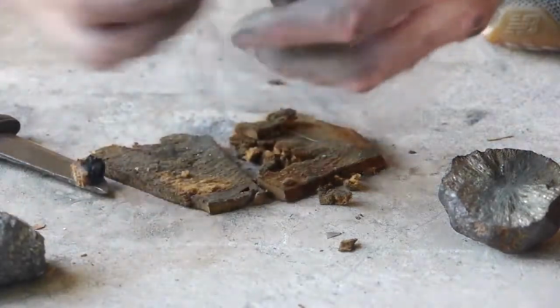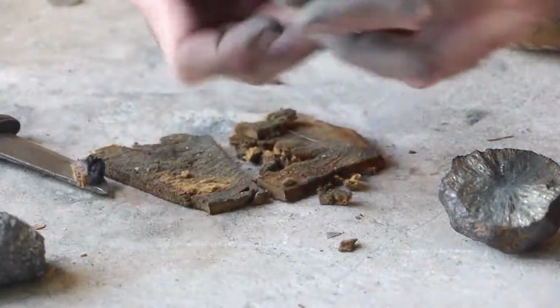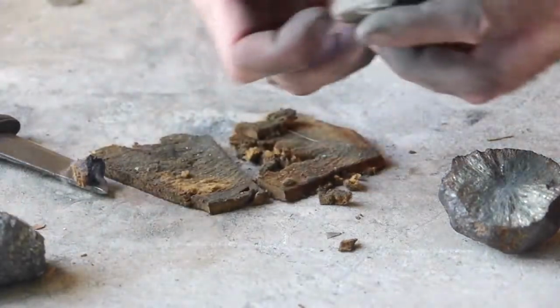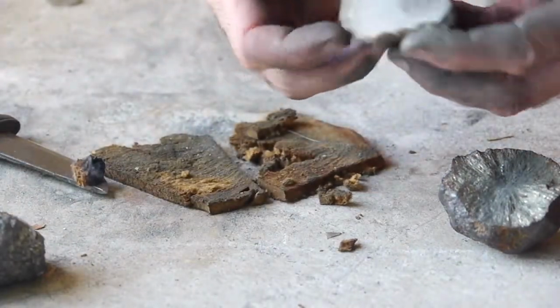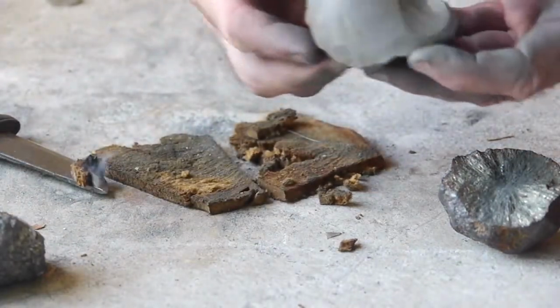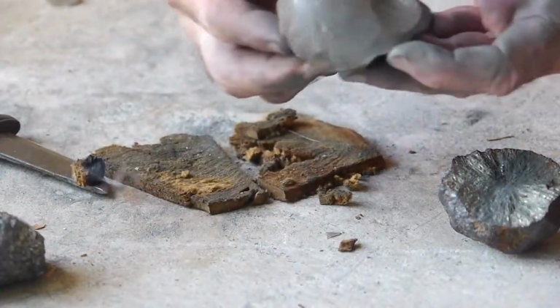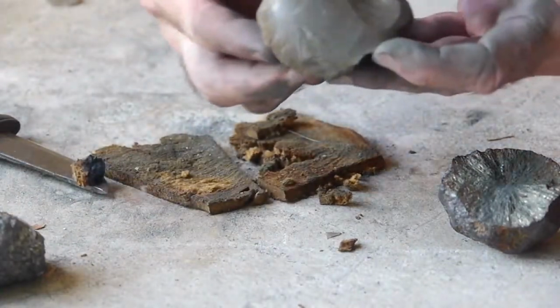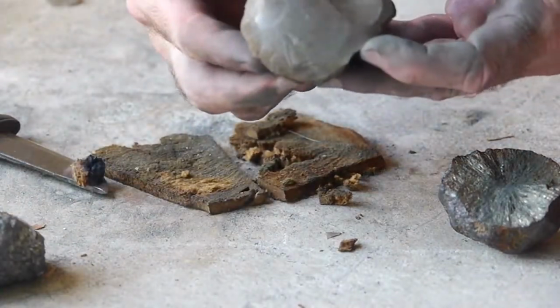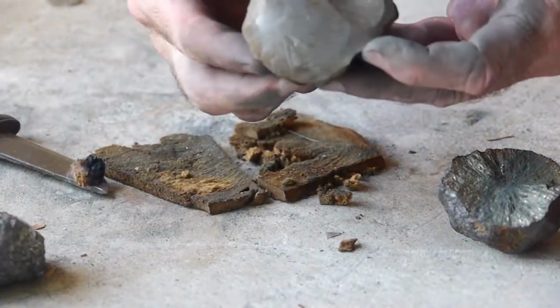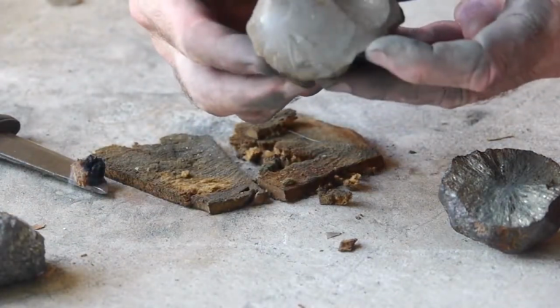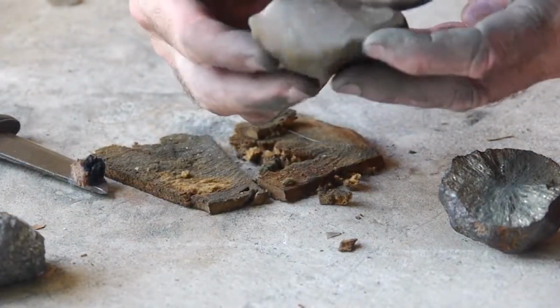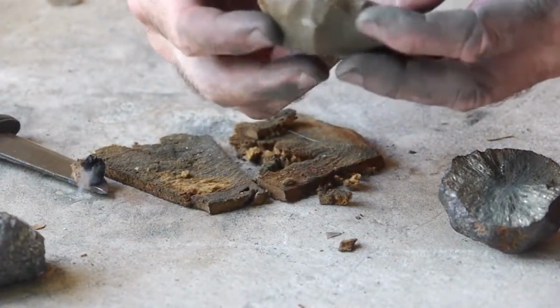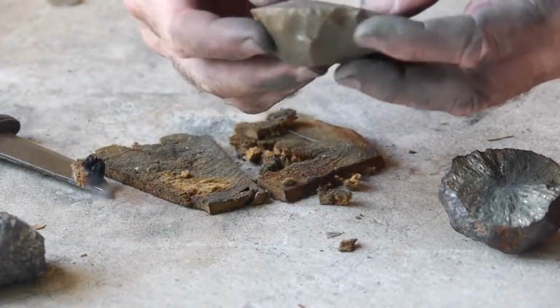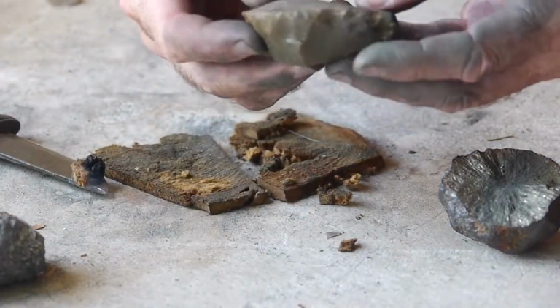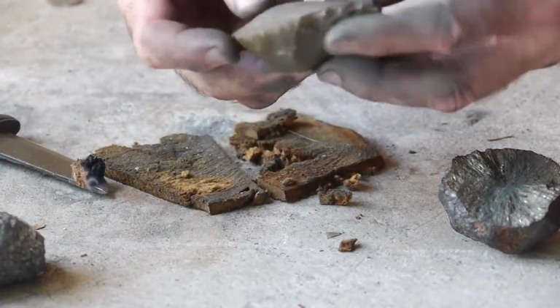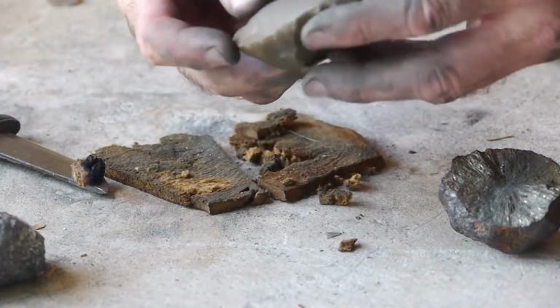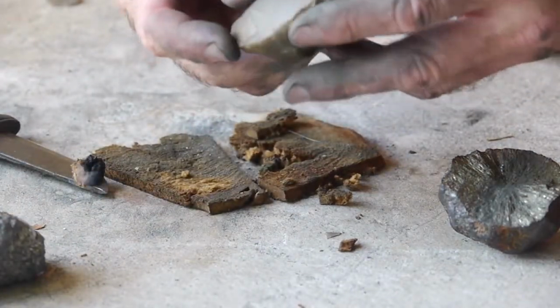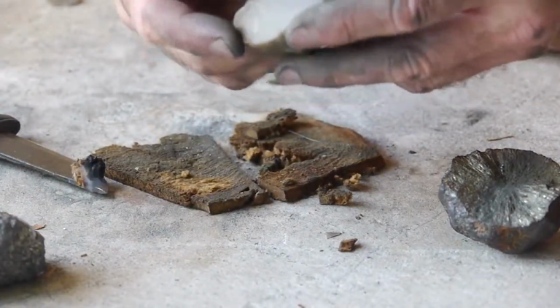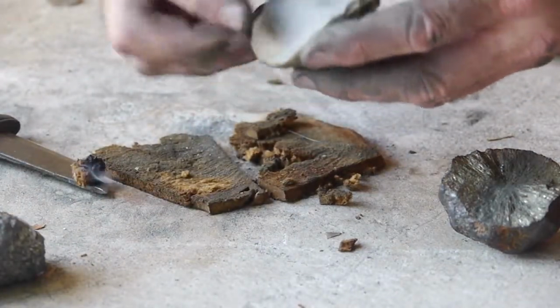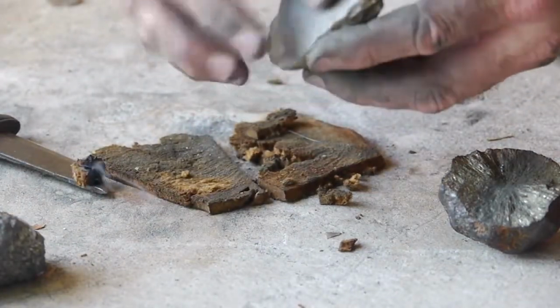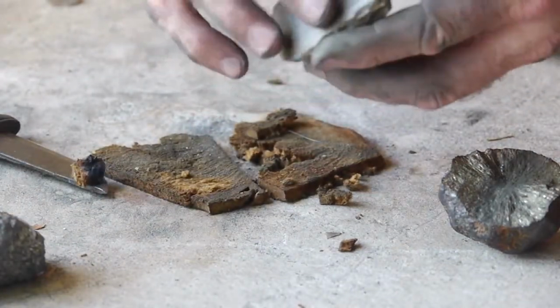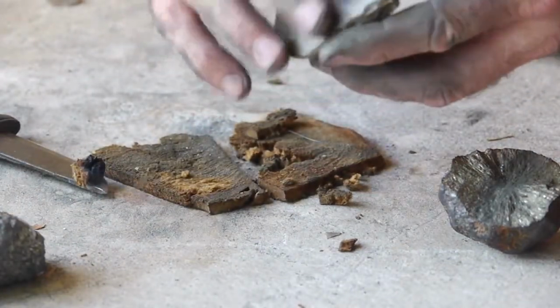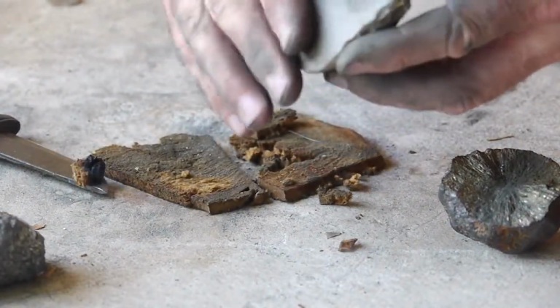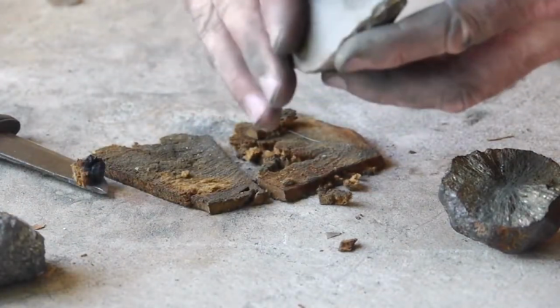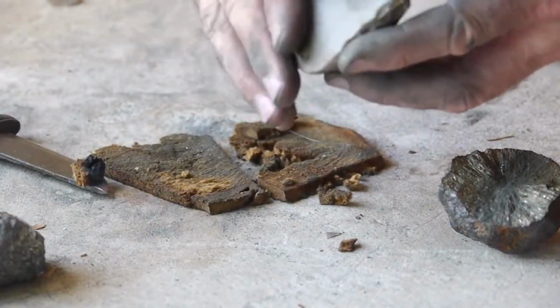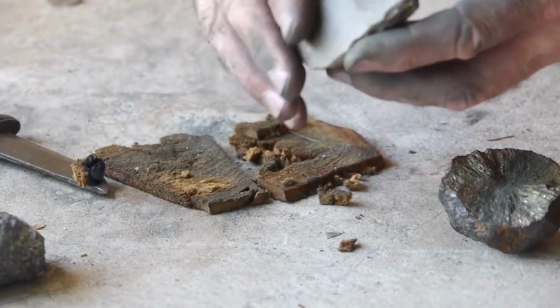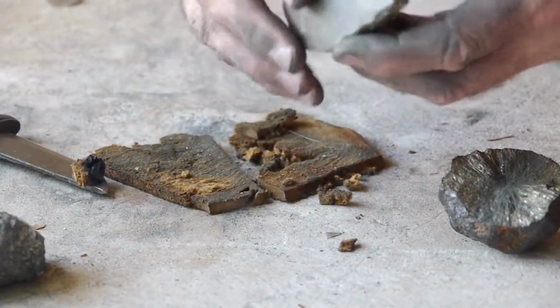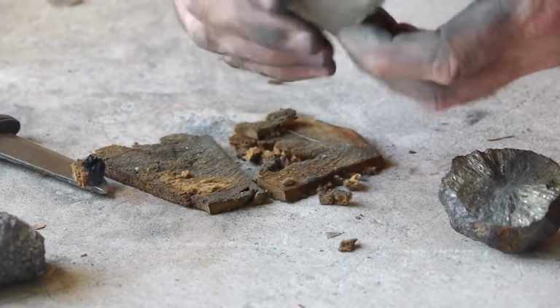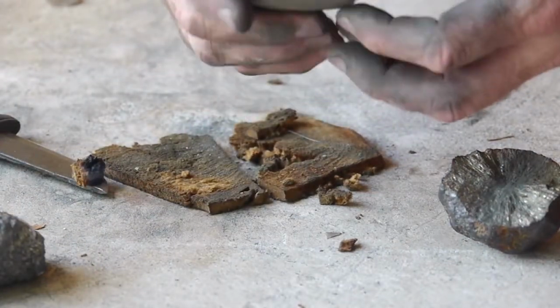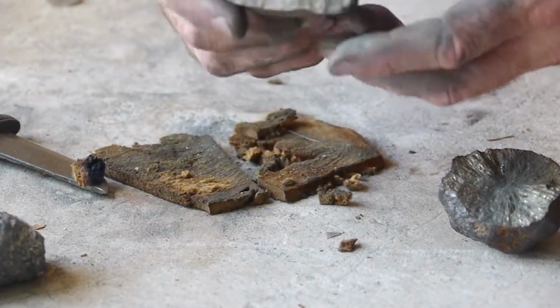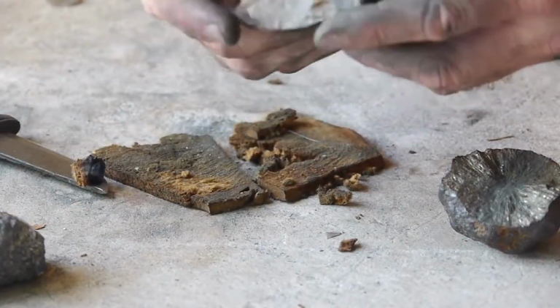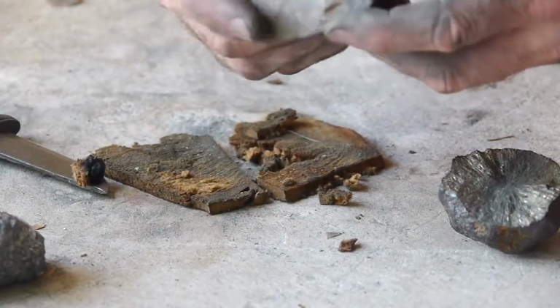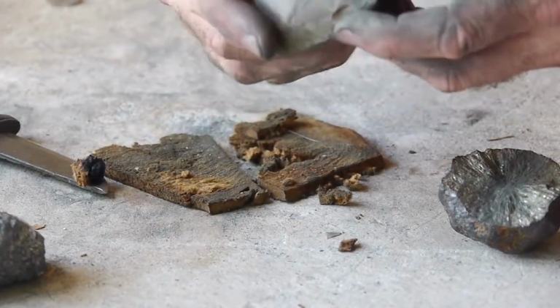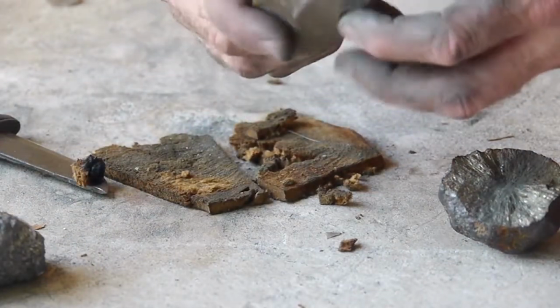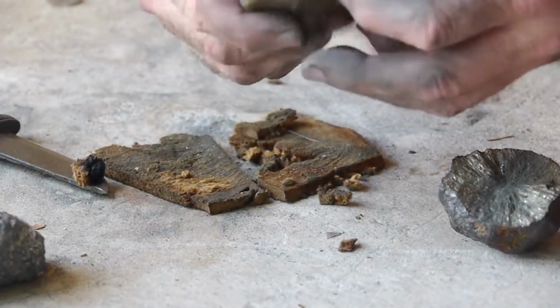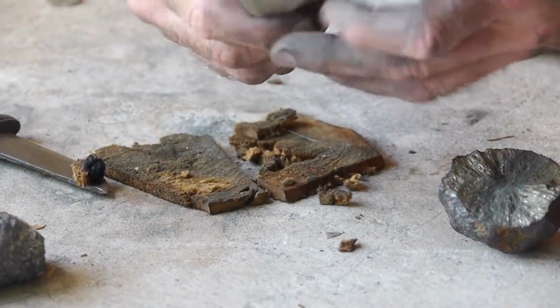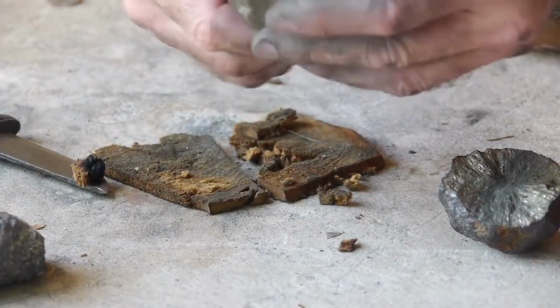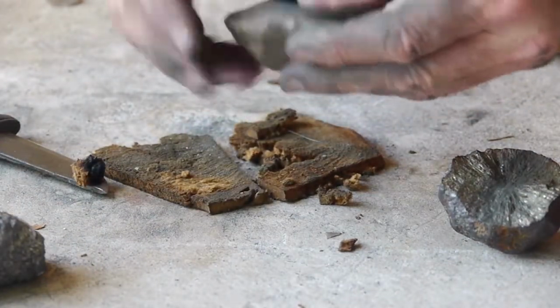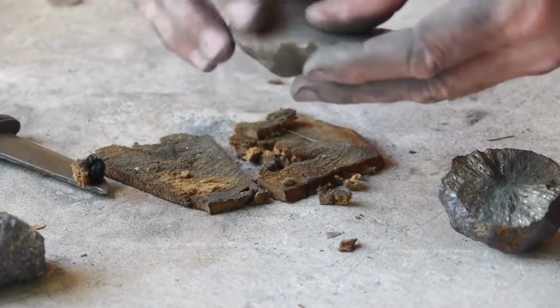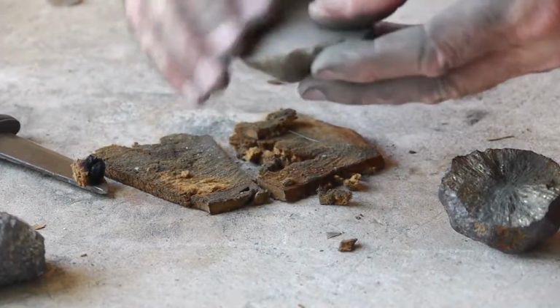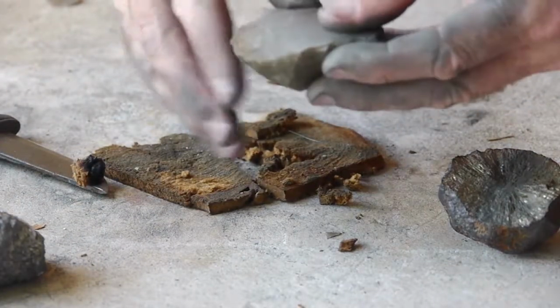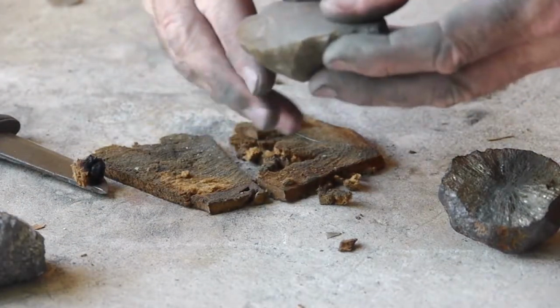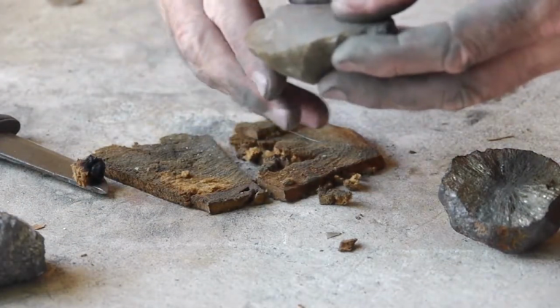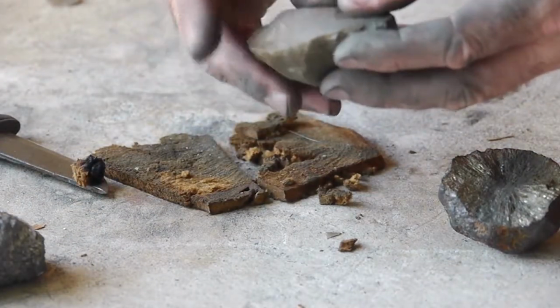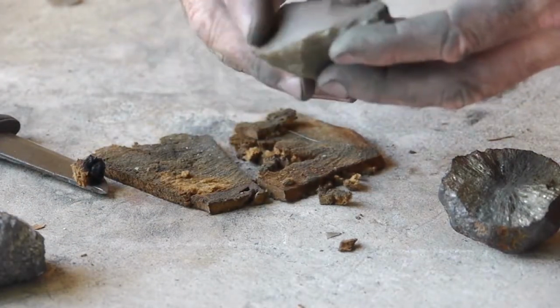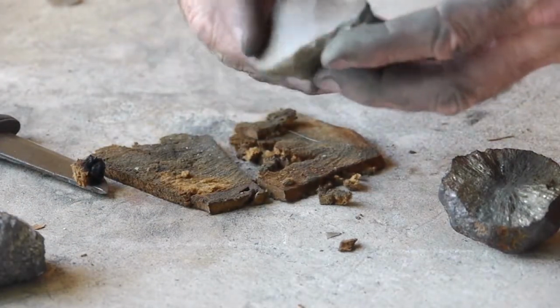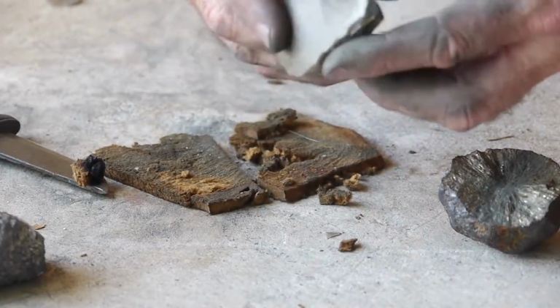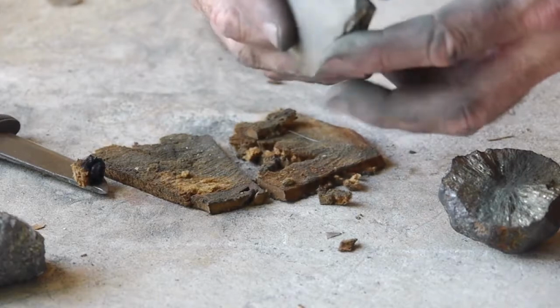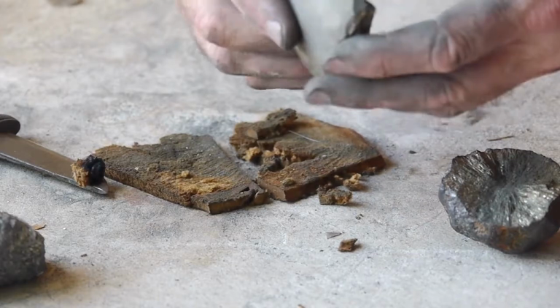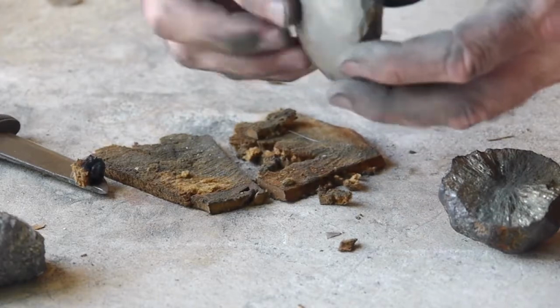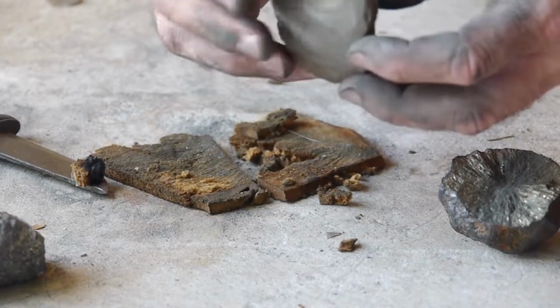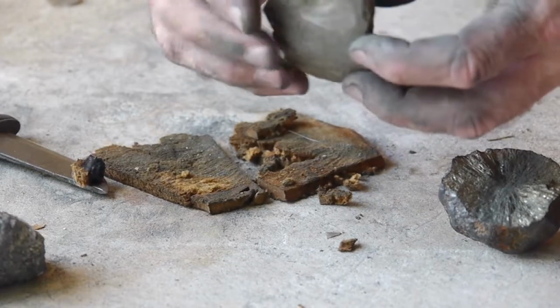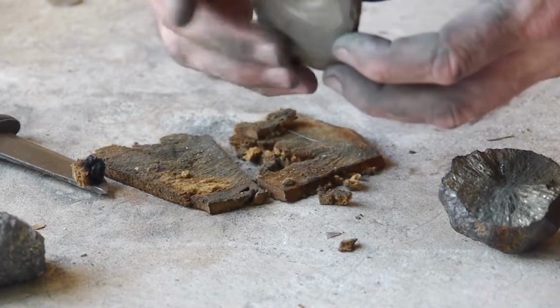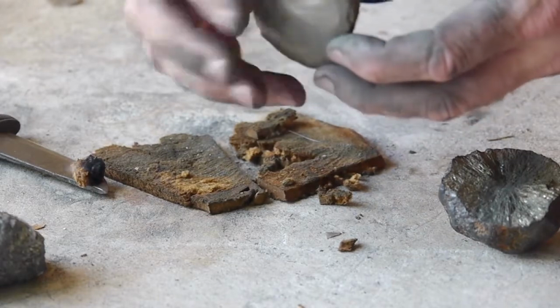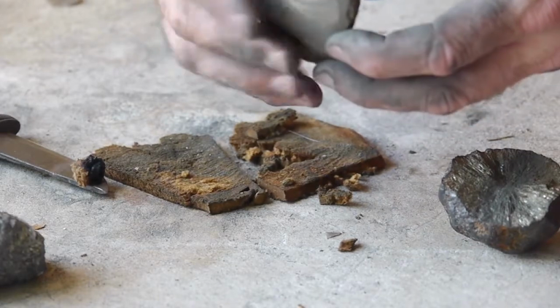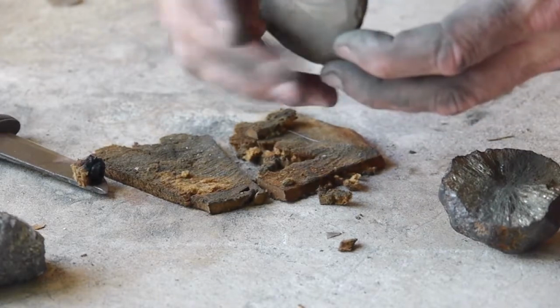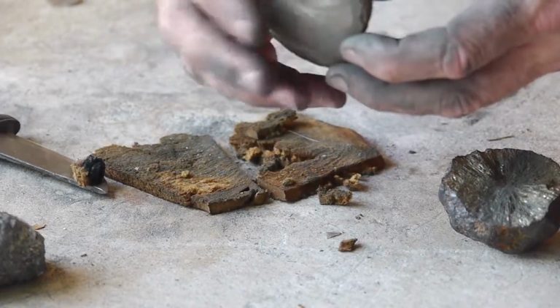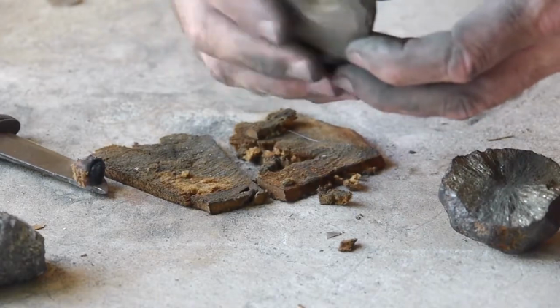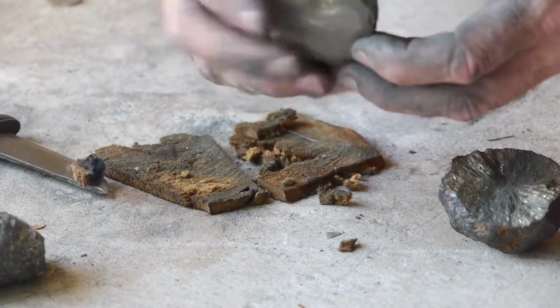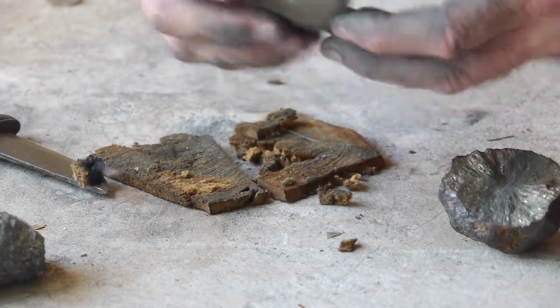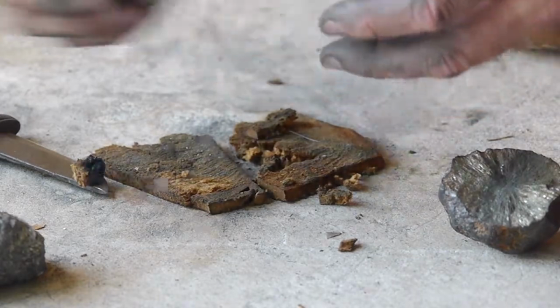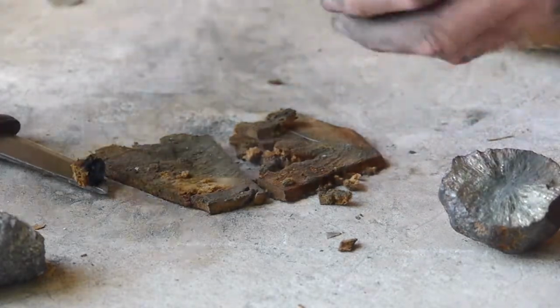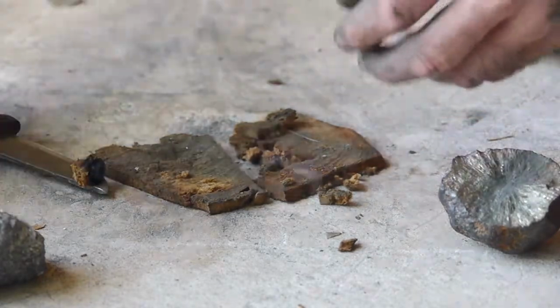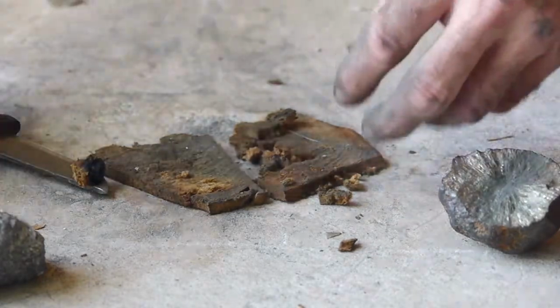And then you've got flint. You can use chert, you can use quartz — anything with a hardness of seven.